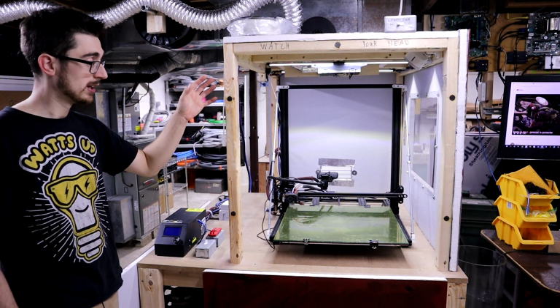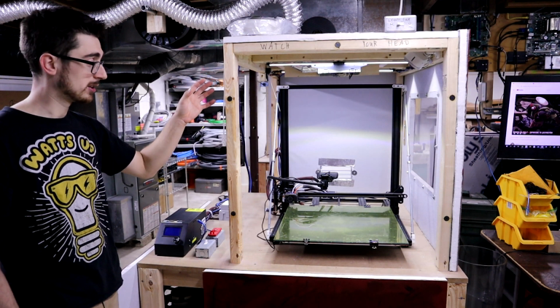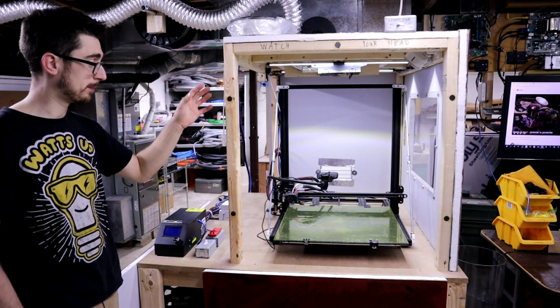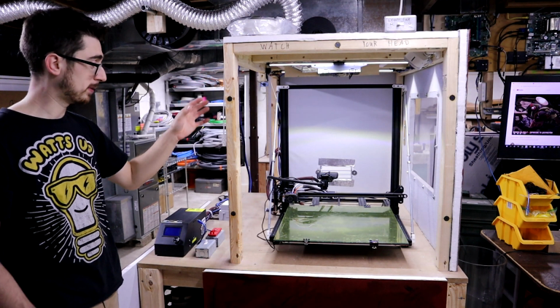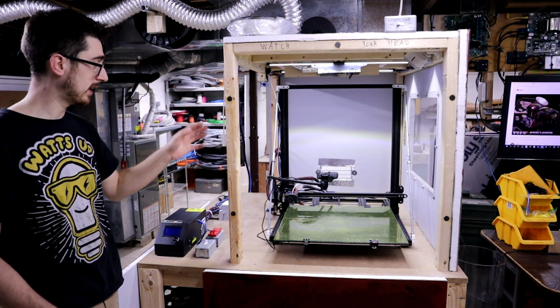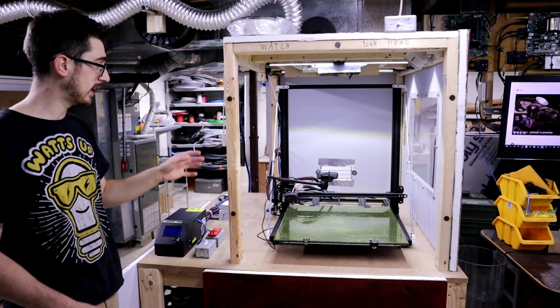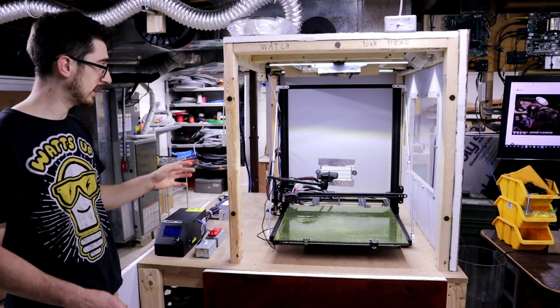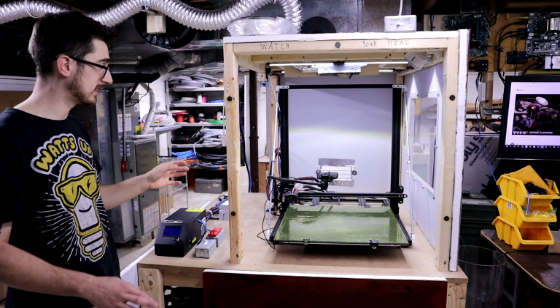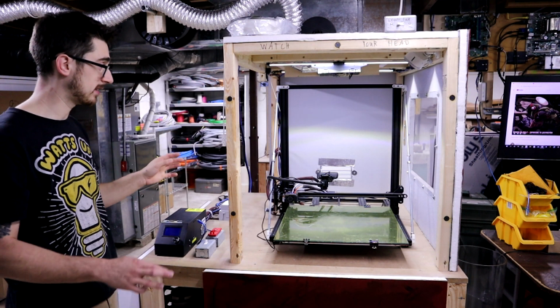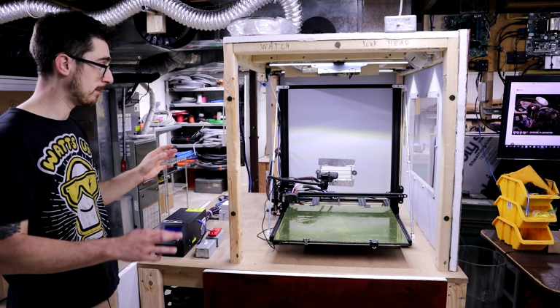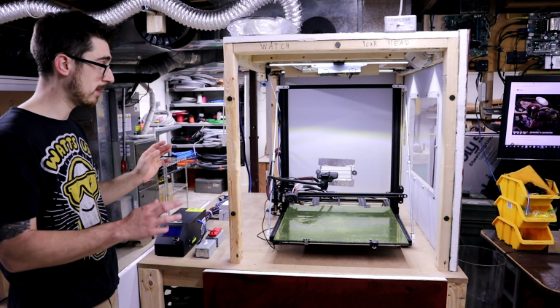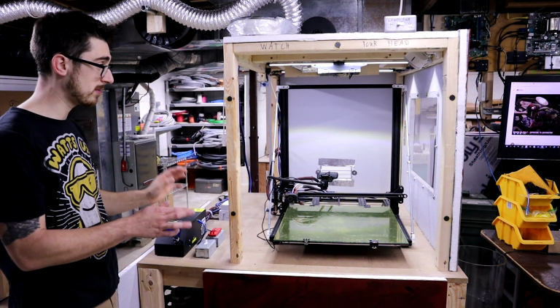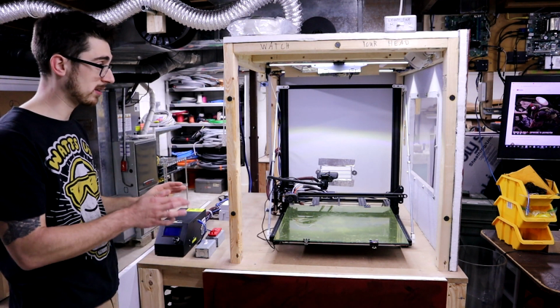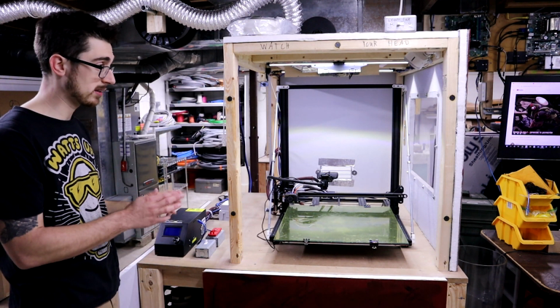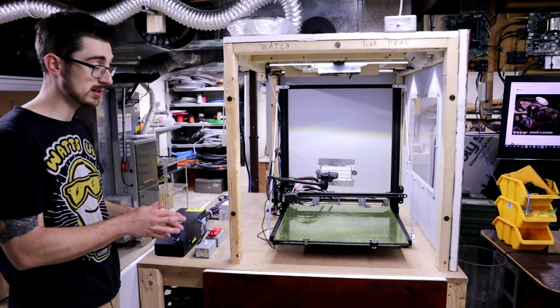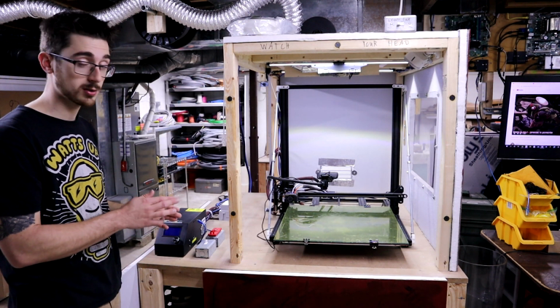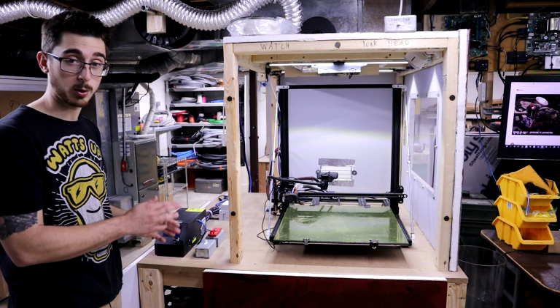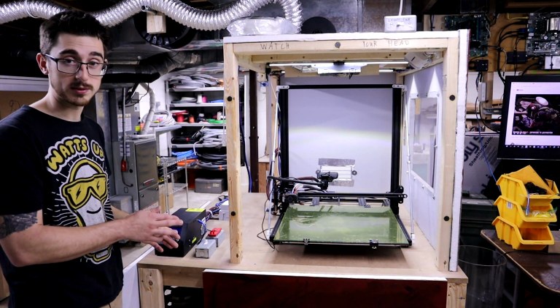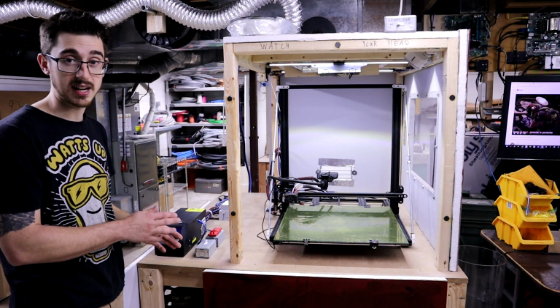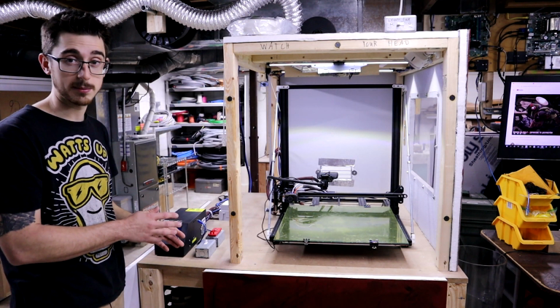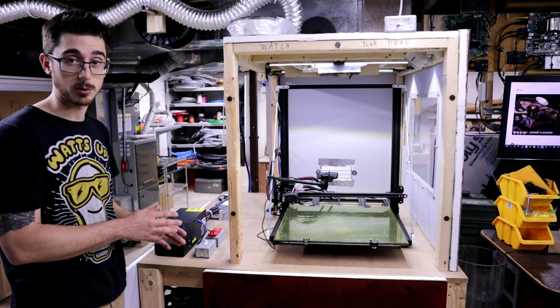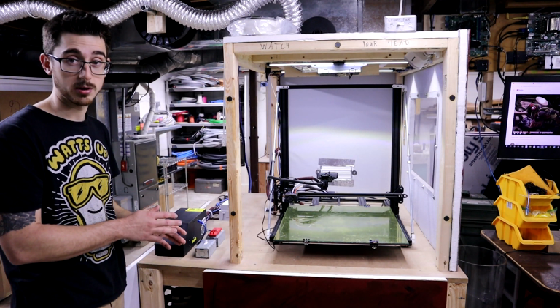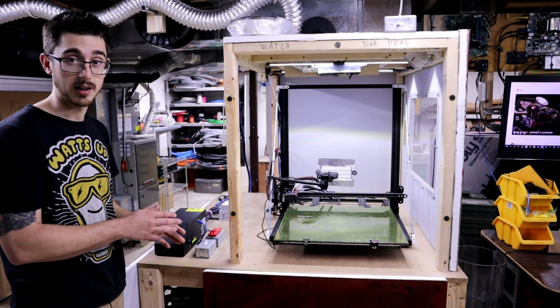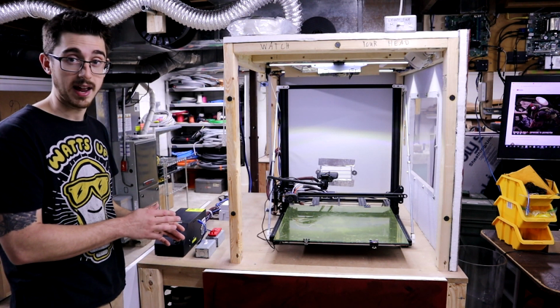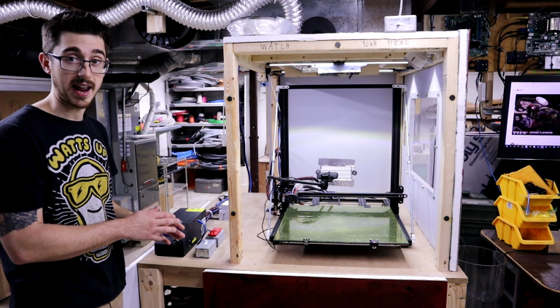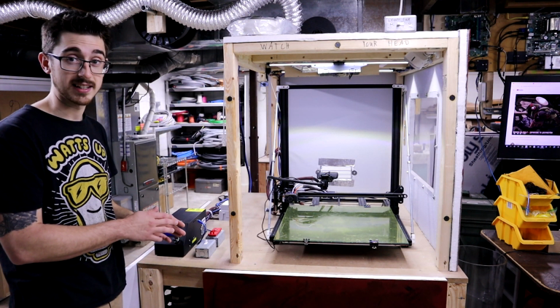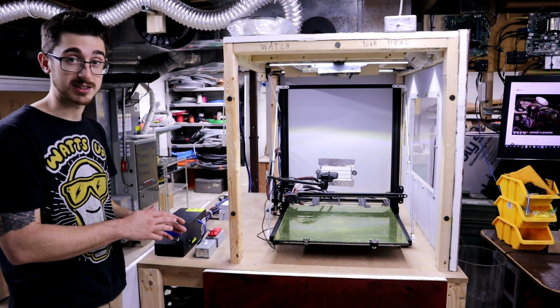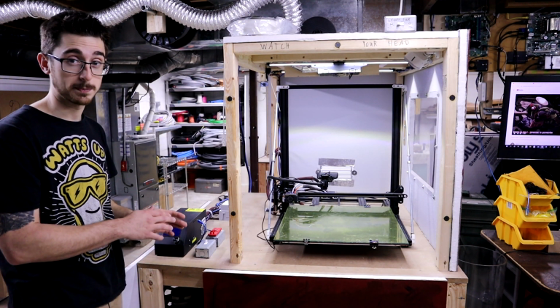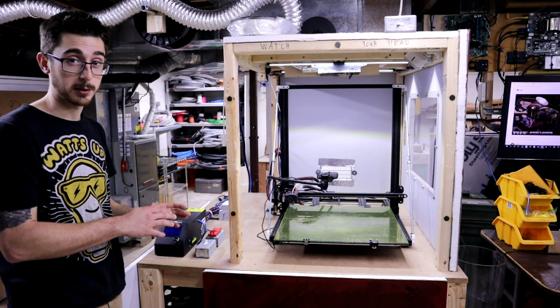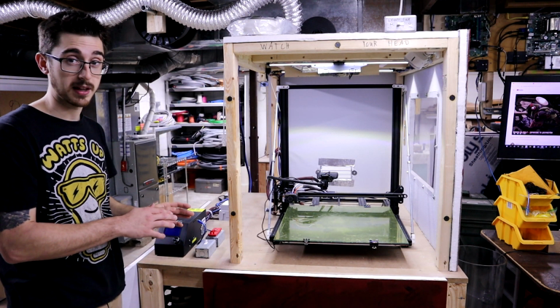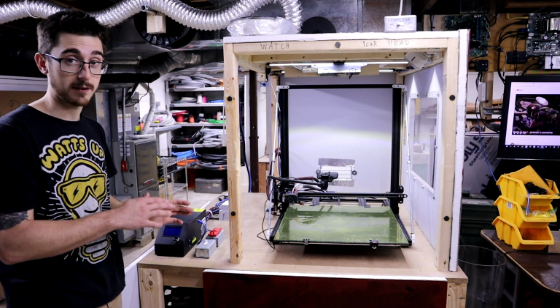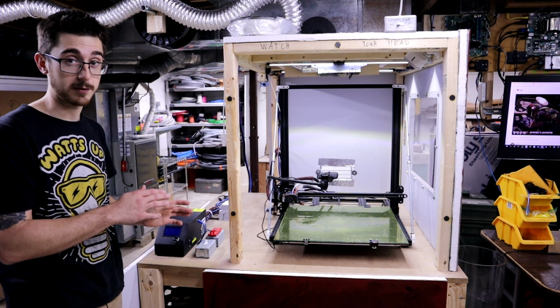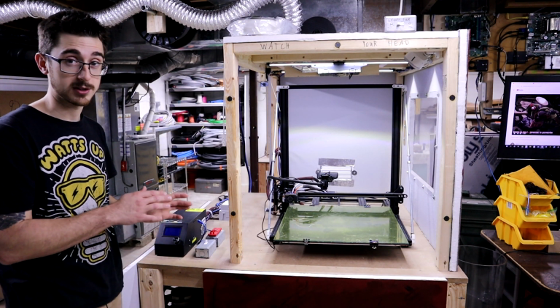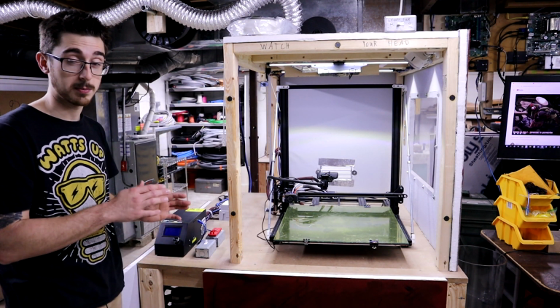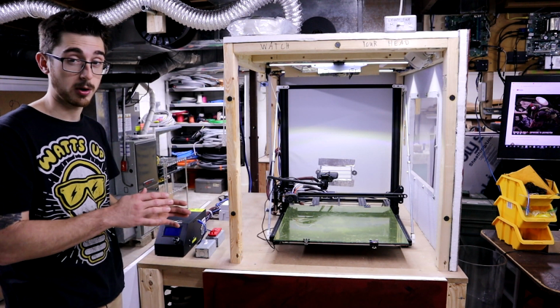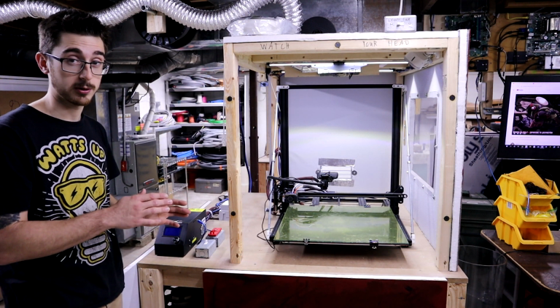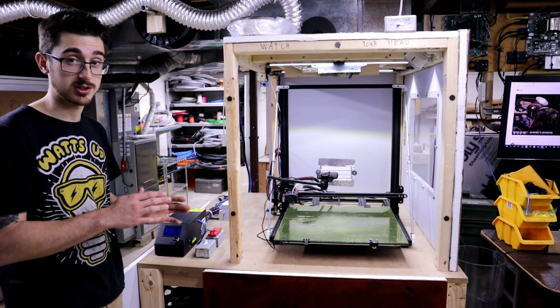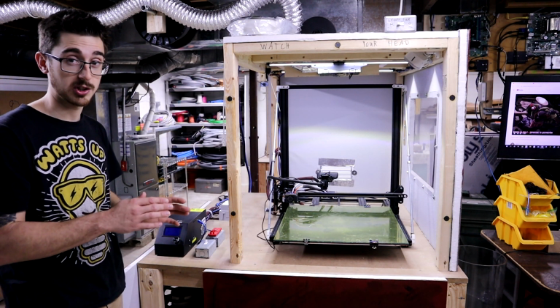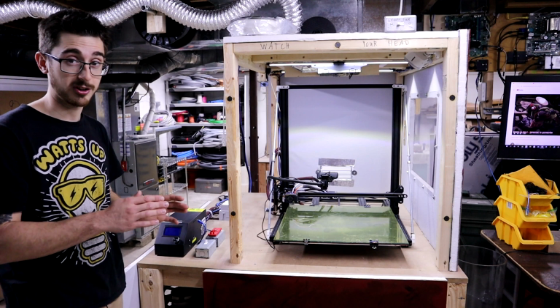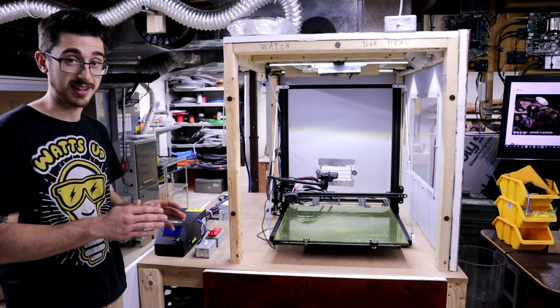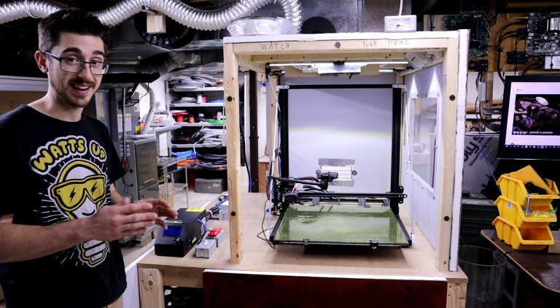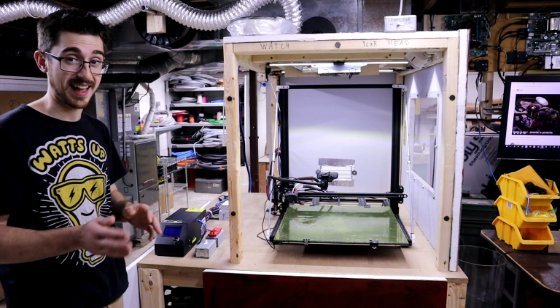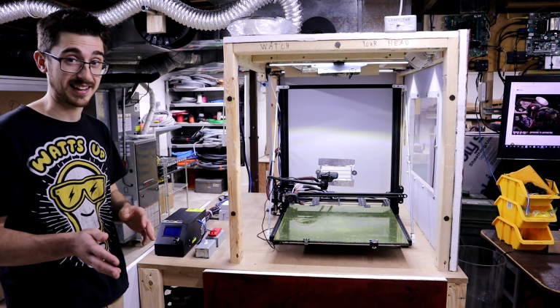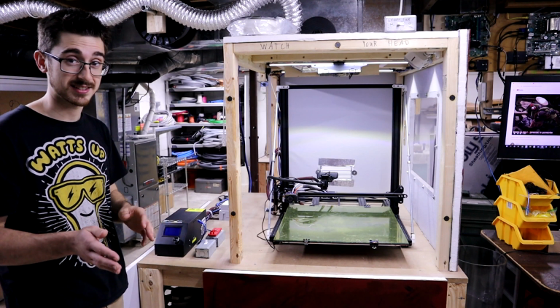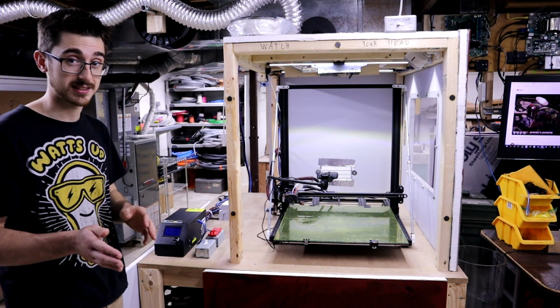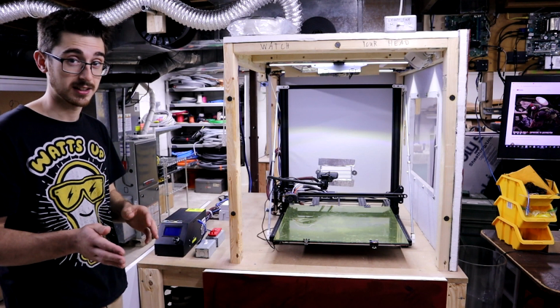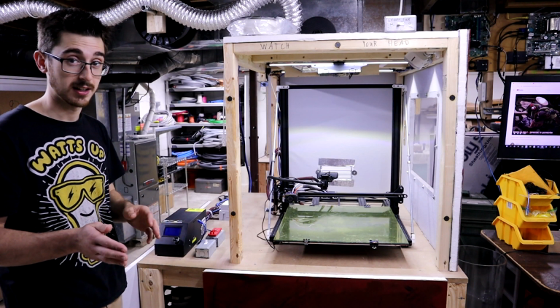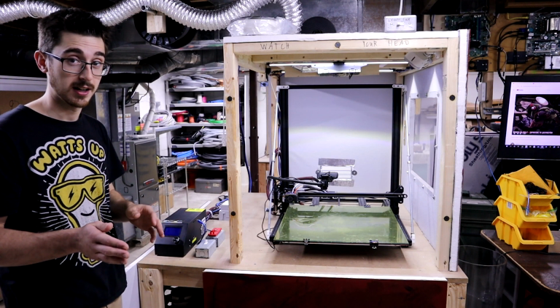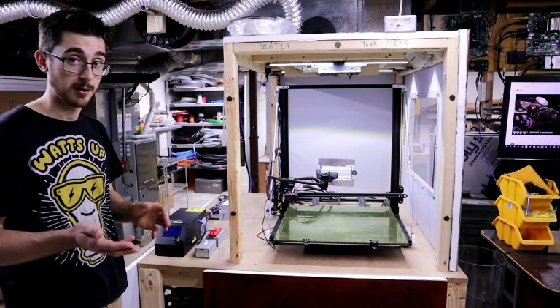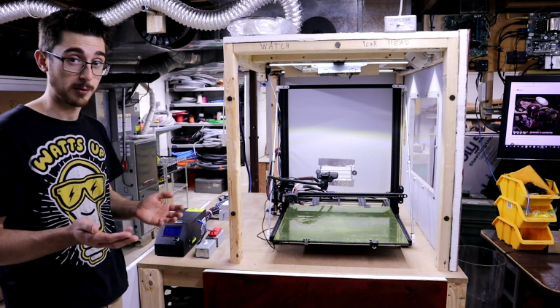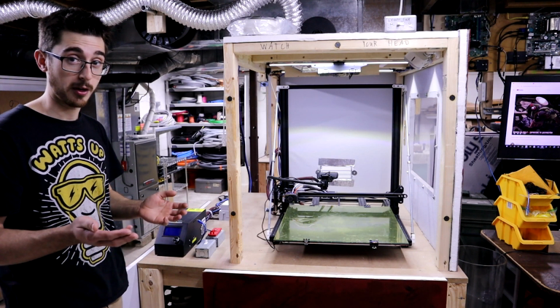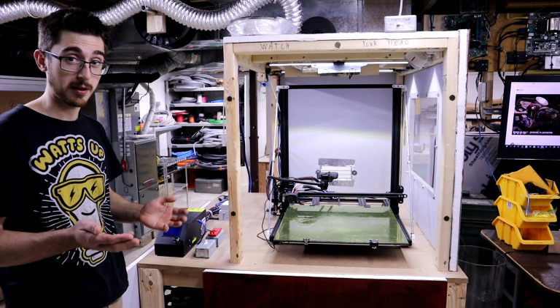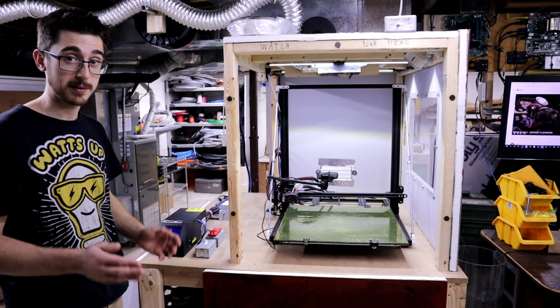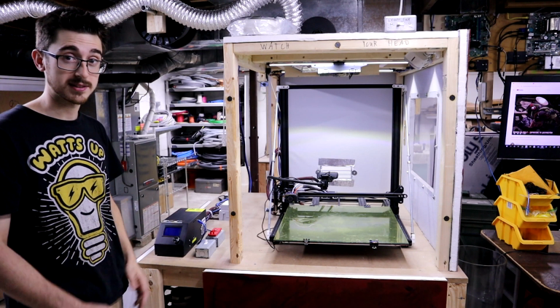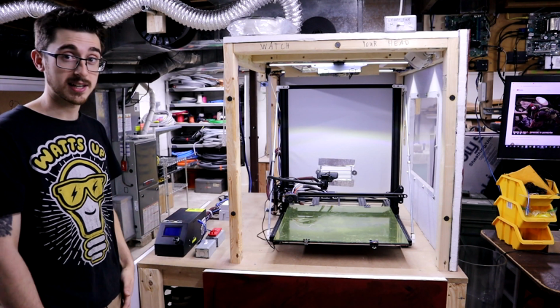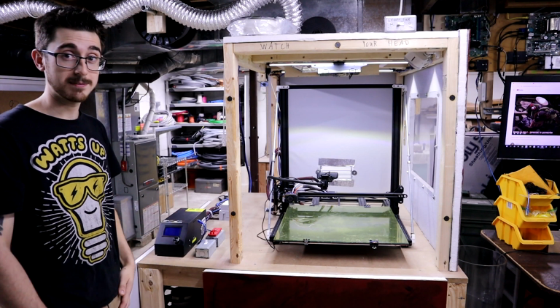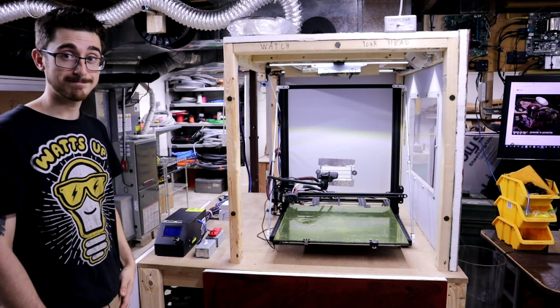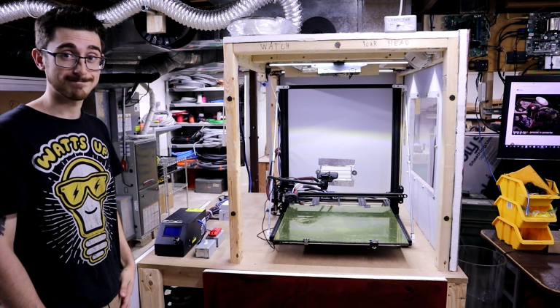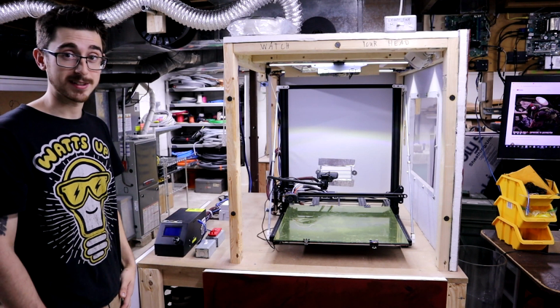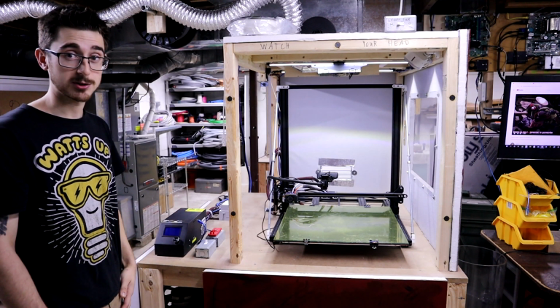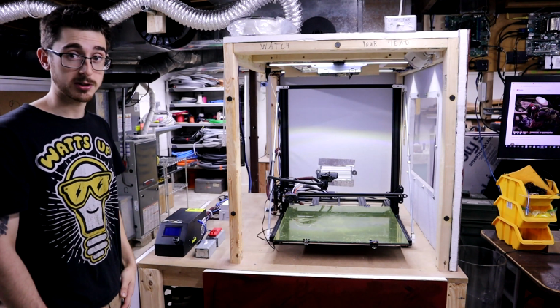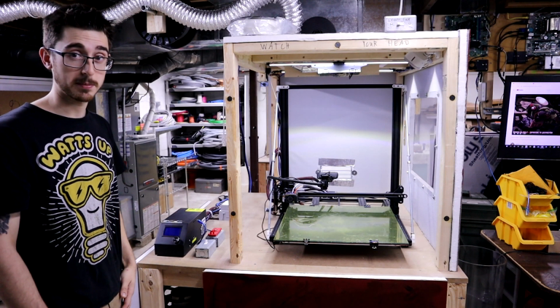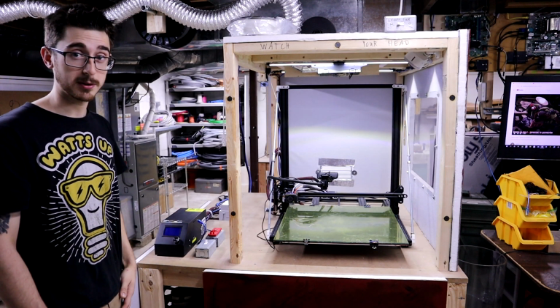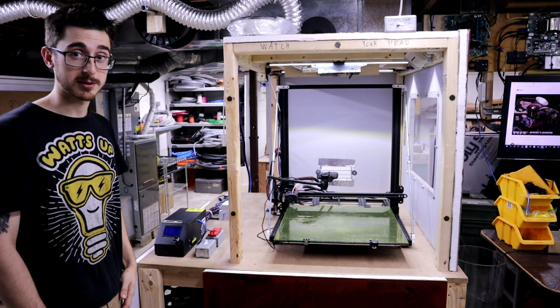So the plan is to mimic this whole table and just build that for the smaller CR10S. With all that being said, let's start the build.